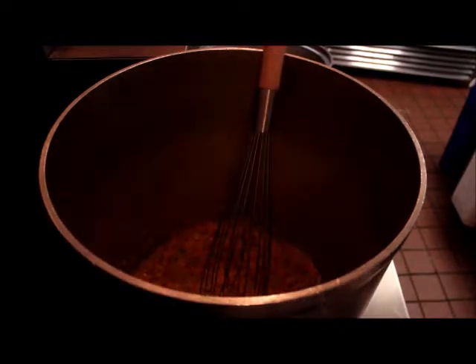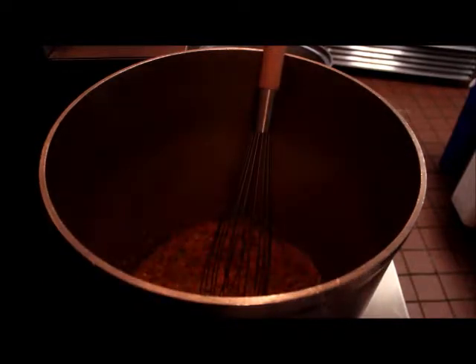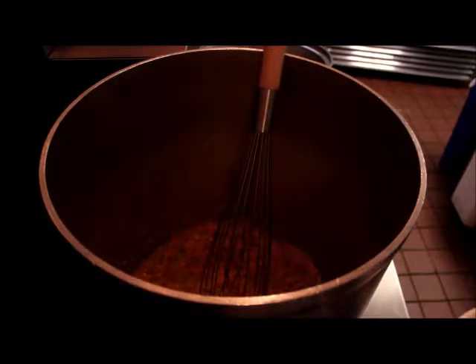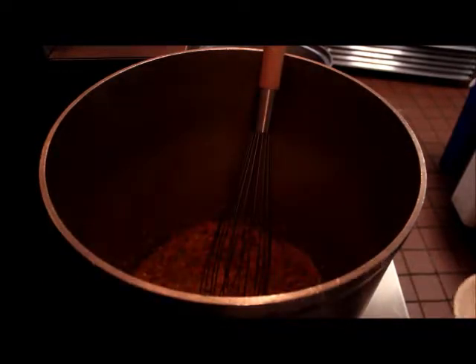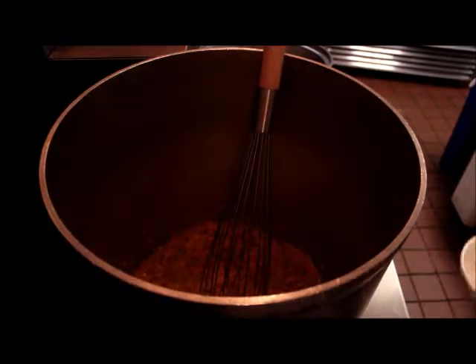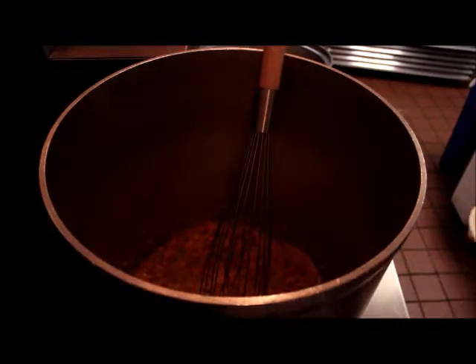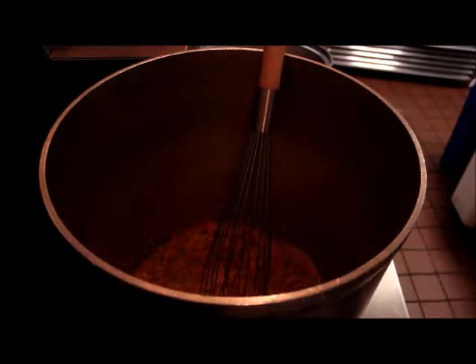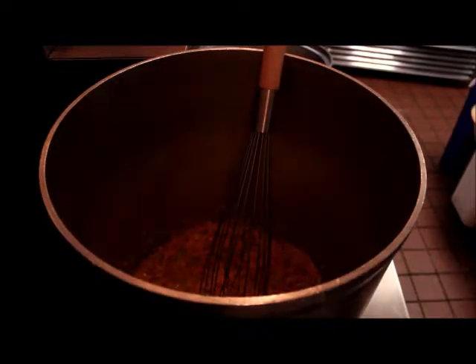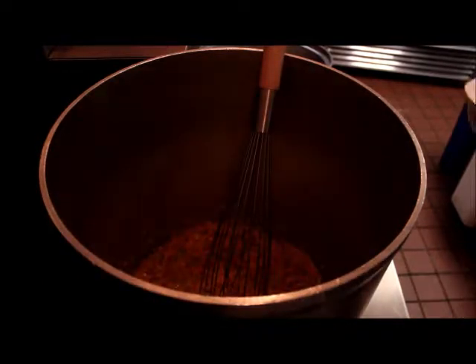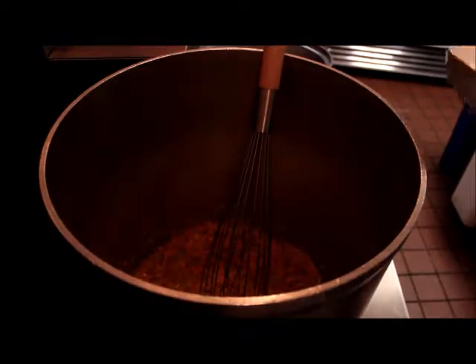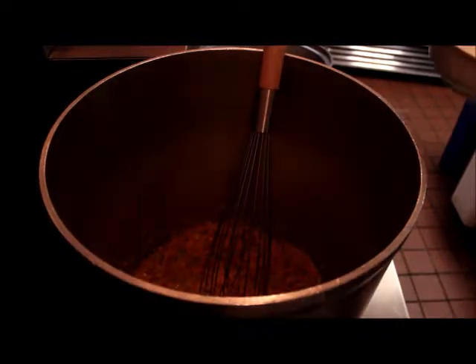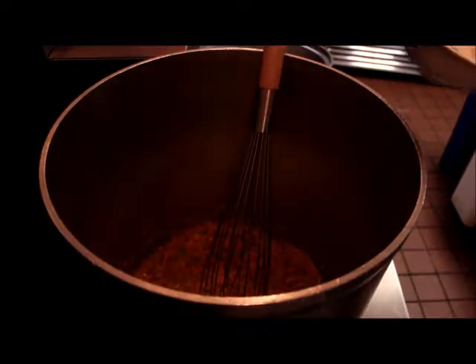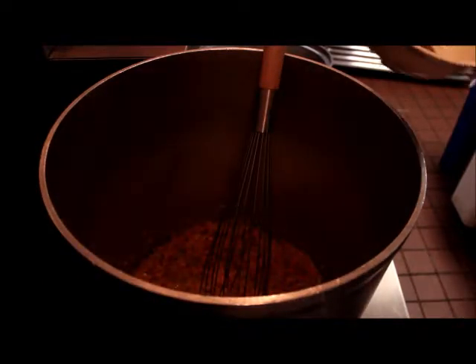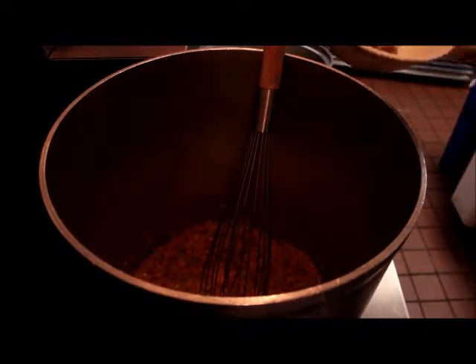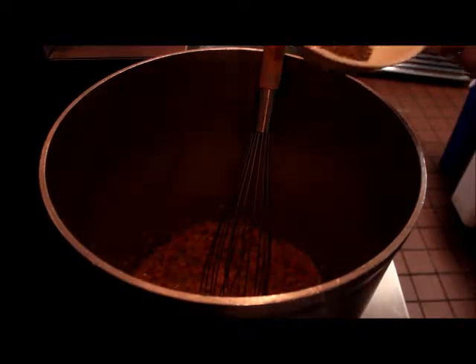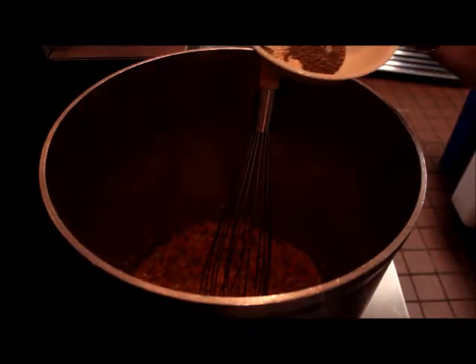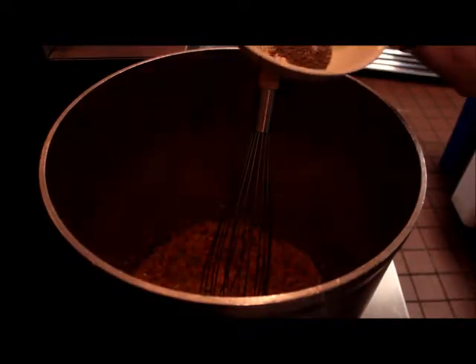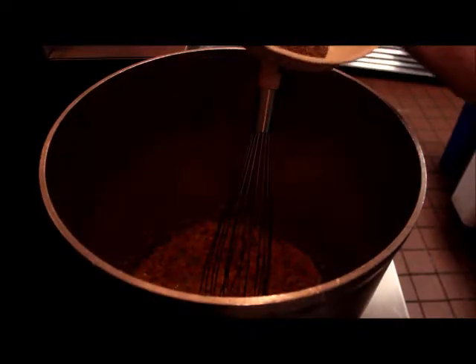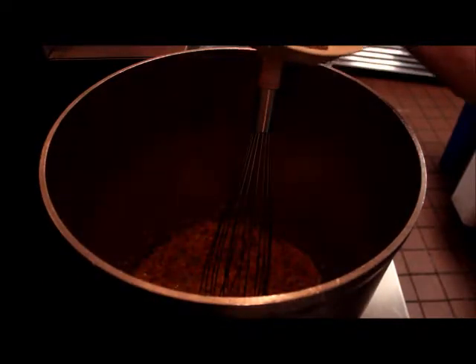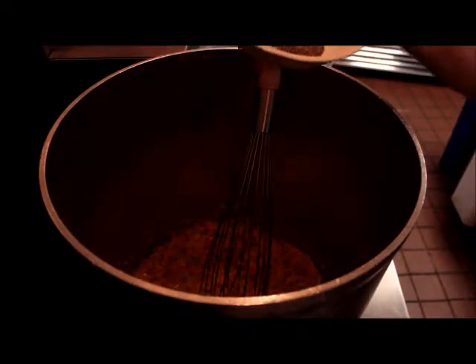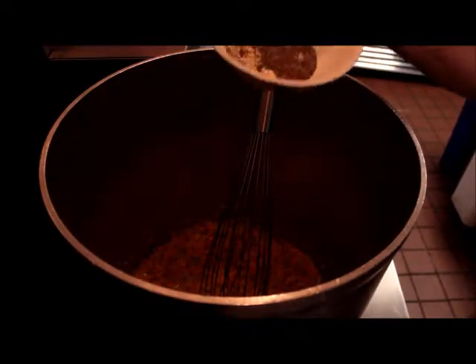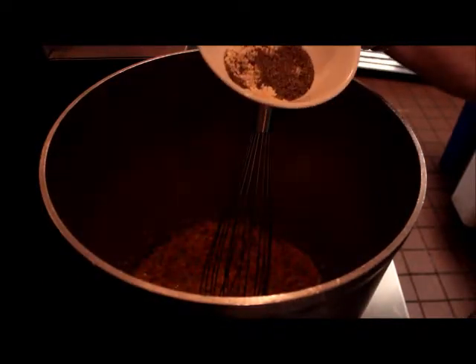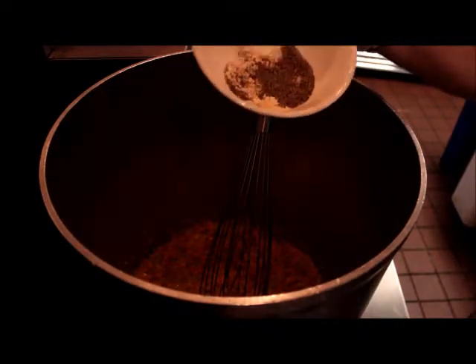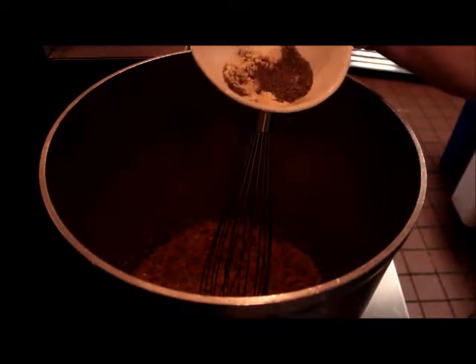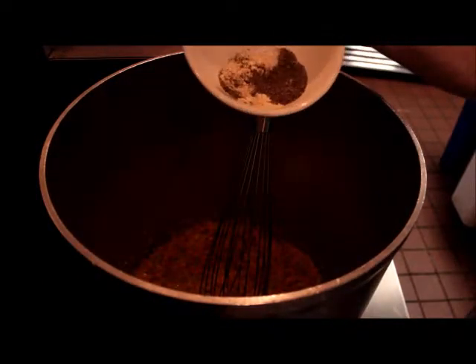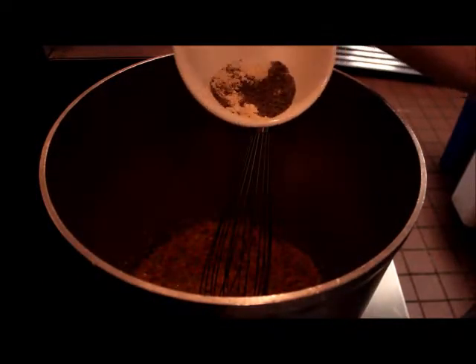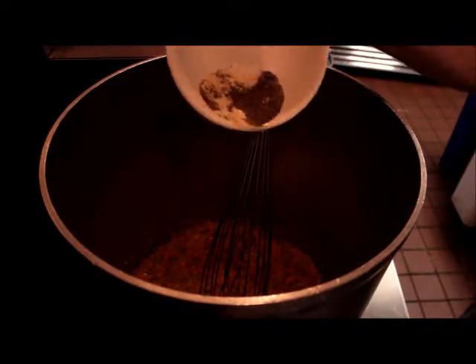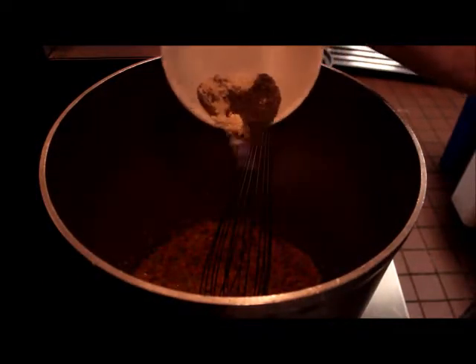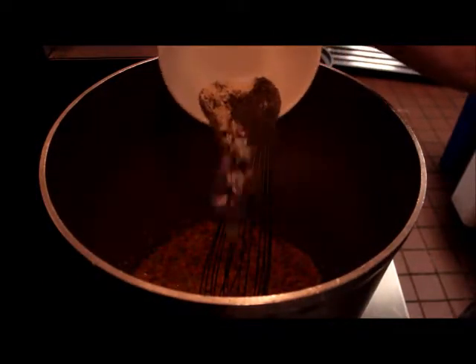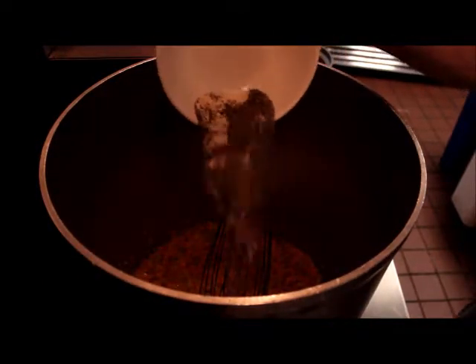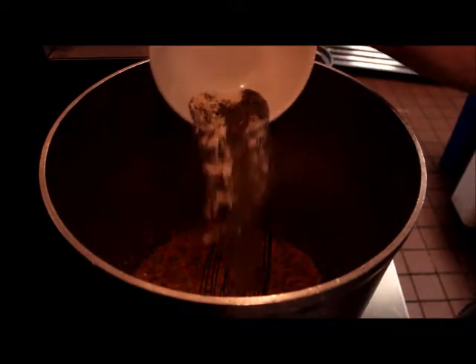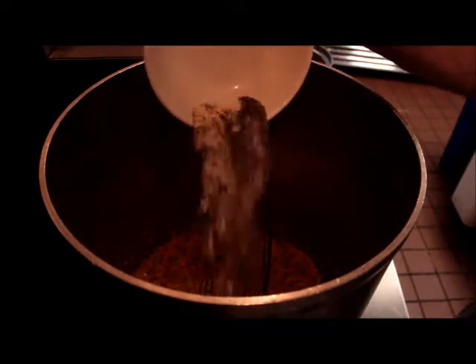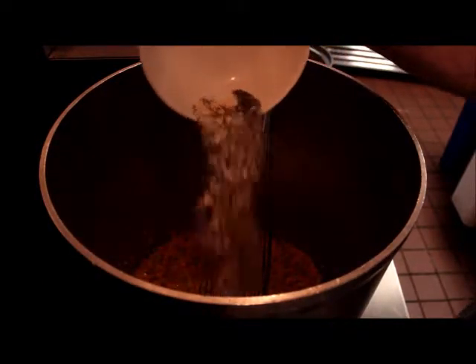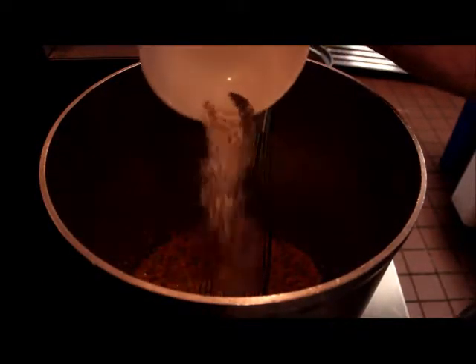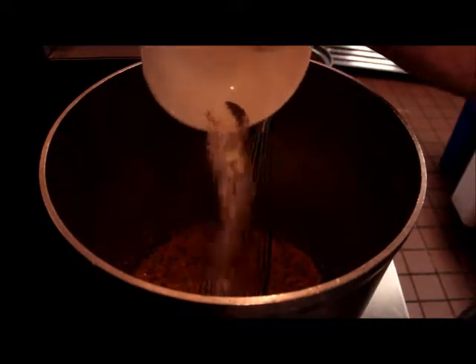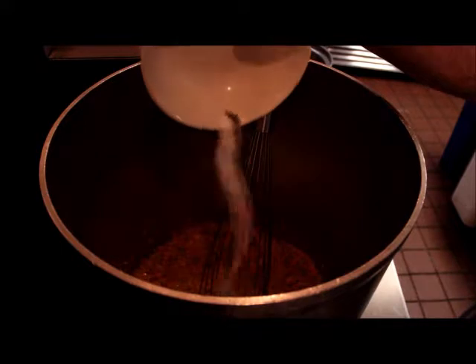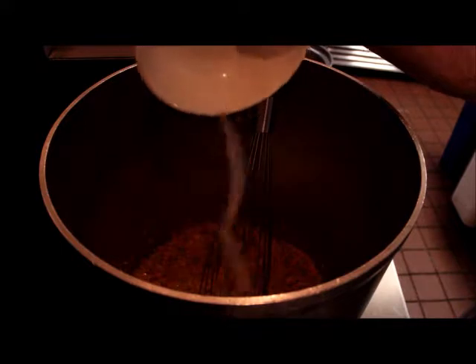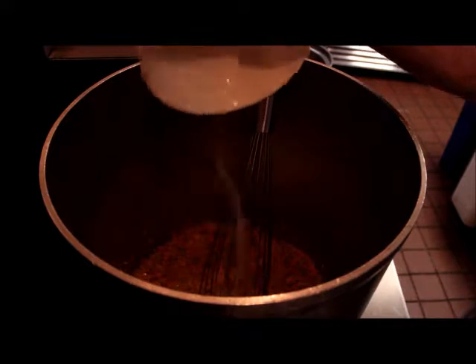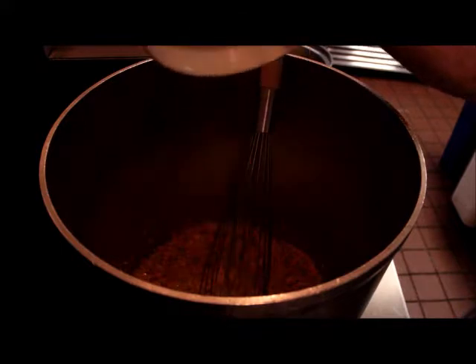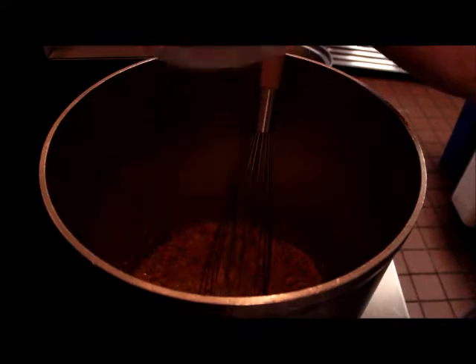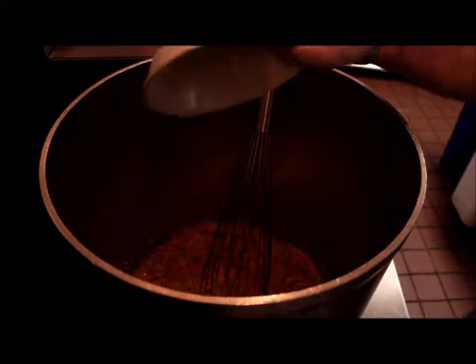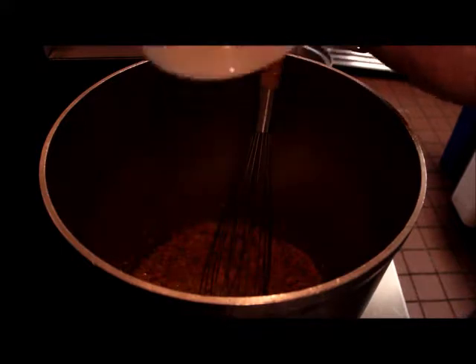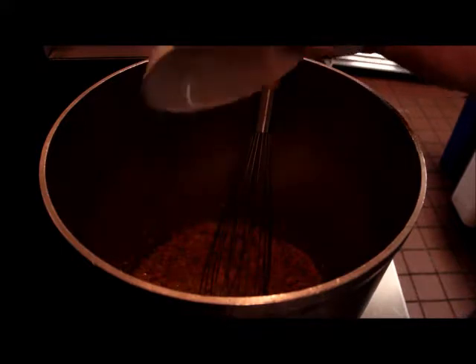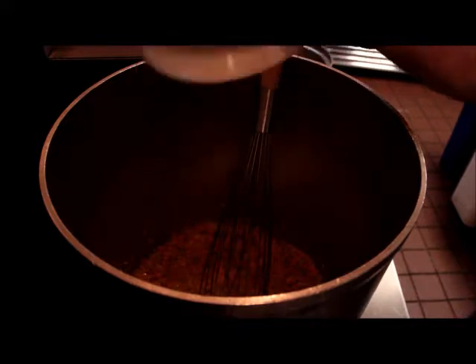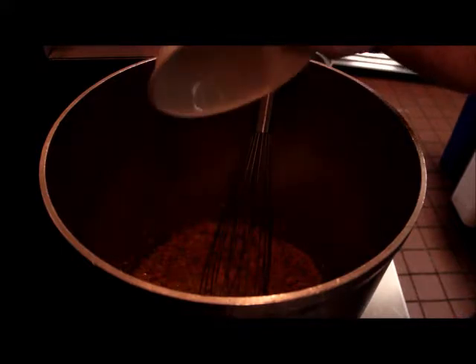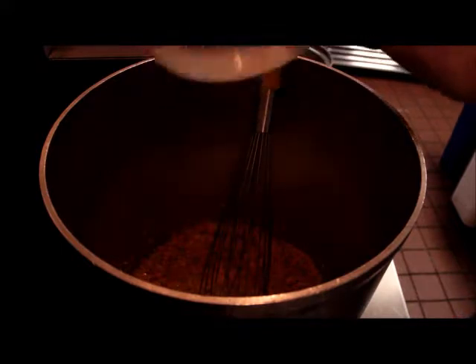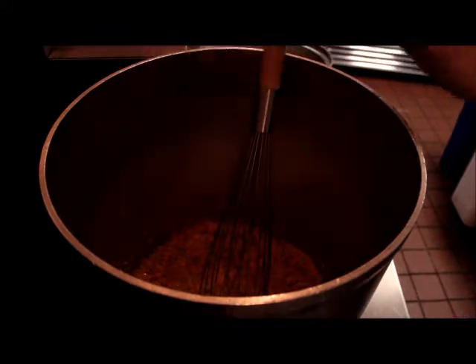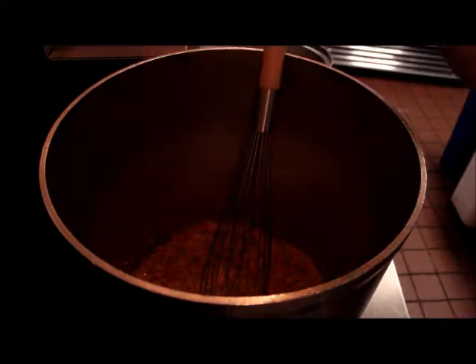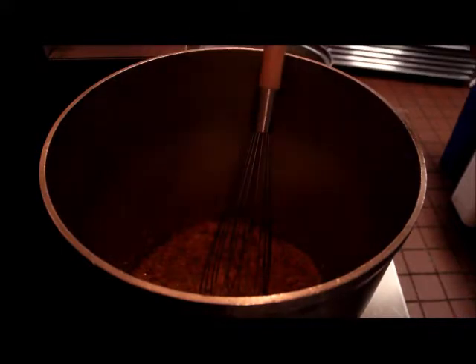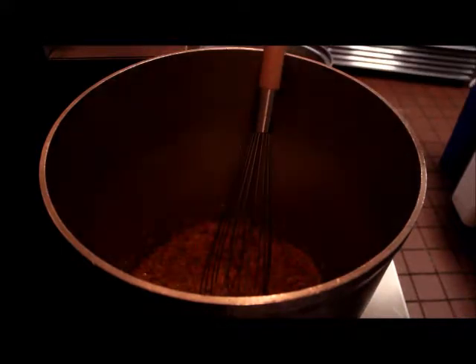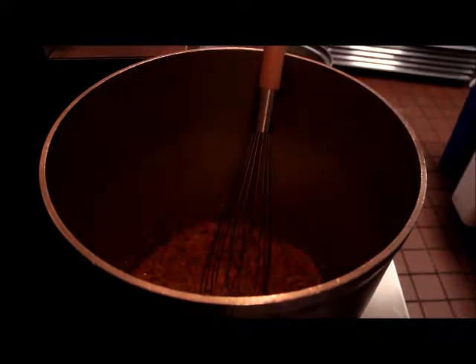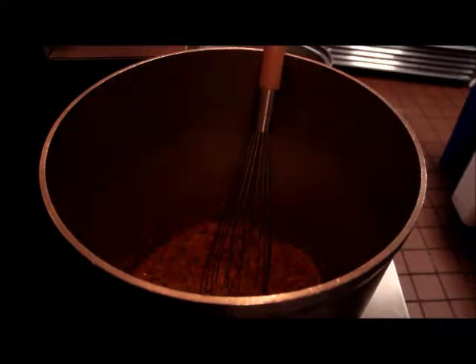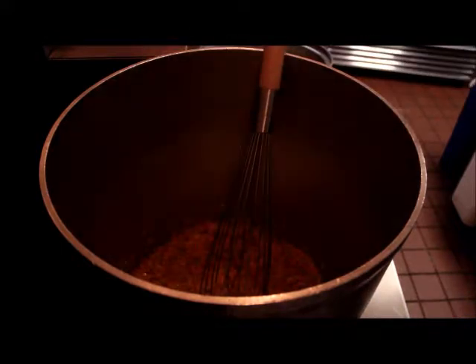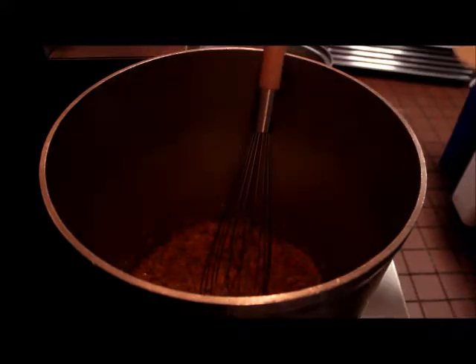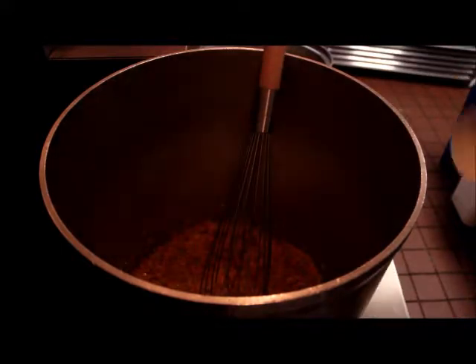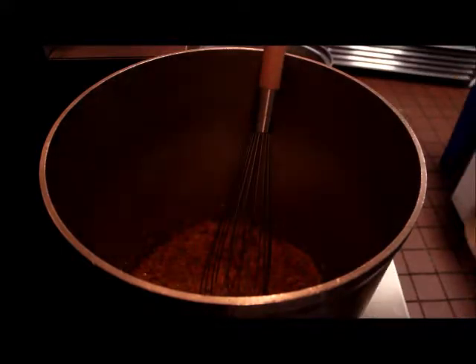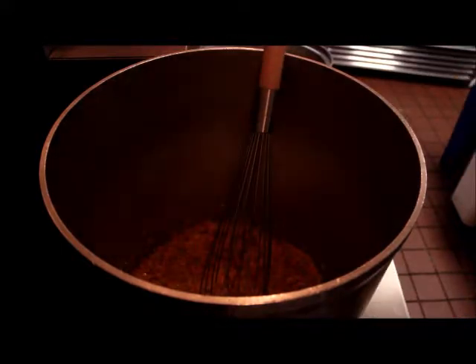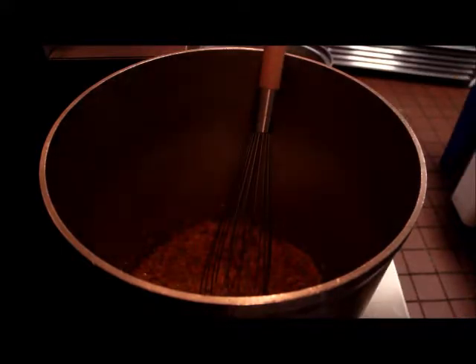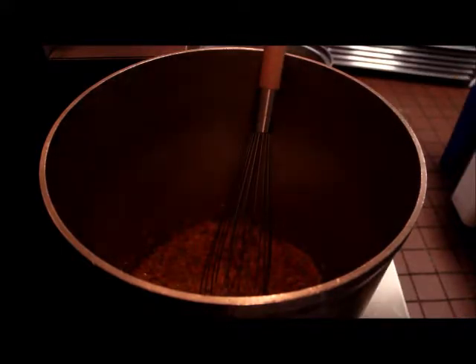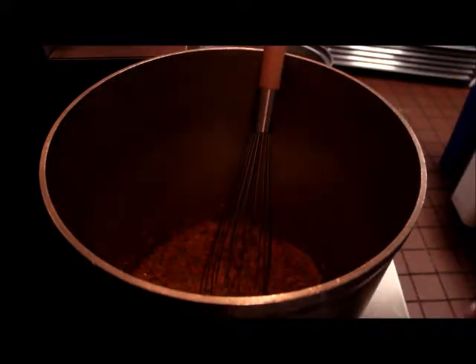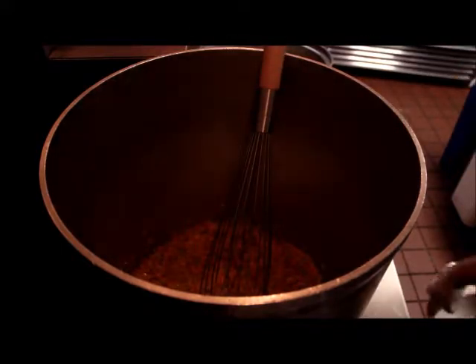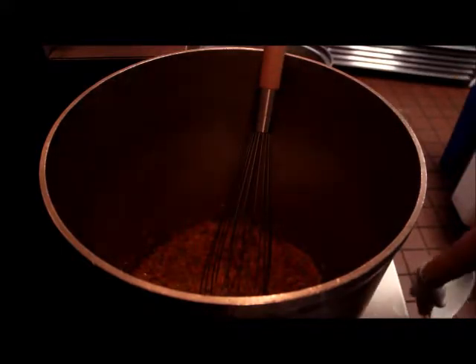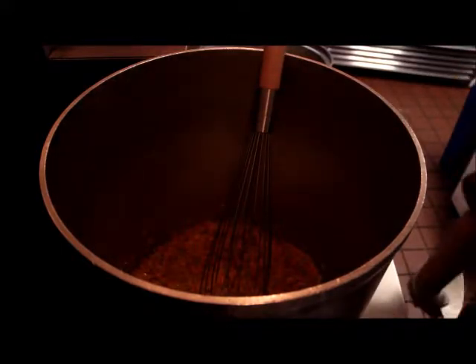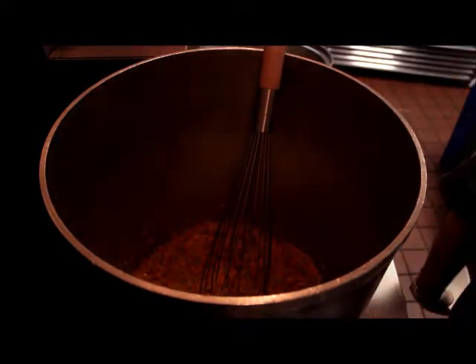Now that that's cooked for a few minutes, we're going to add our first round of seasoning: one tablespoon of salt, one tablespoon of black pepper, and one tablespoon of garlic powder.